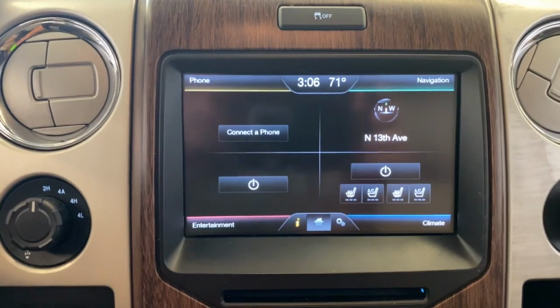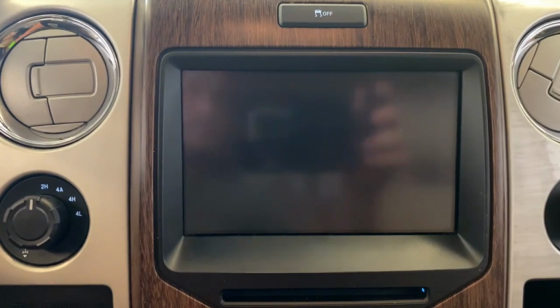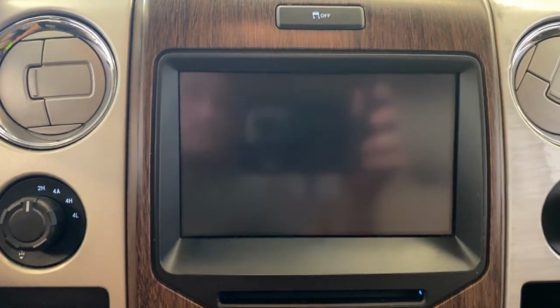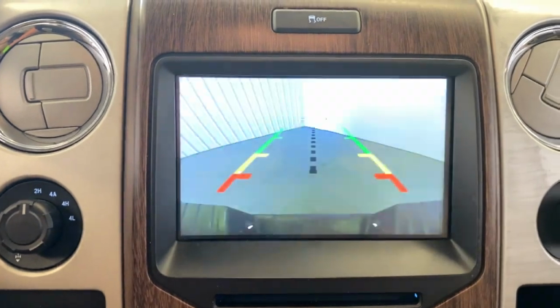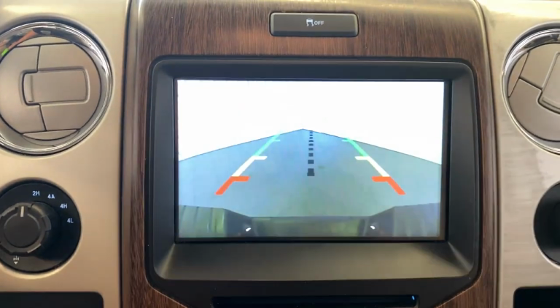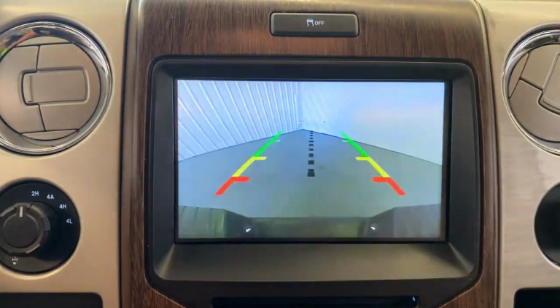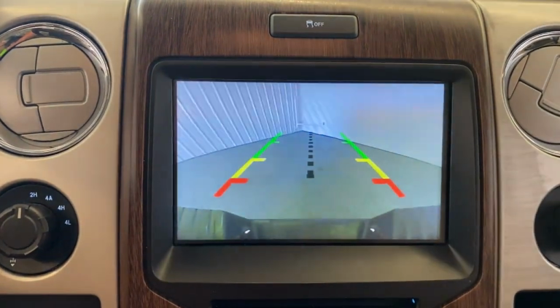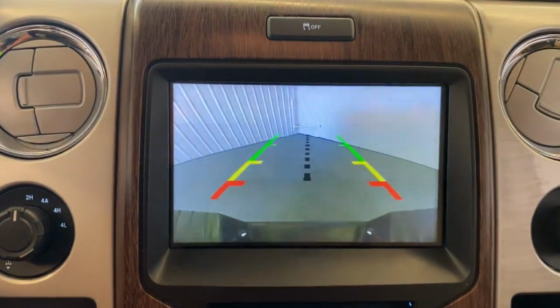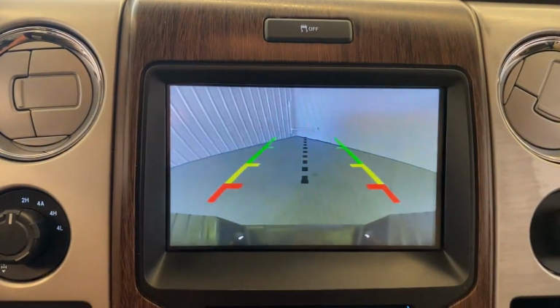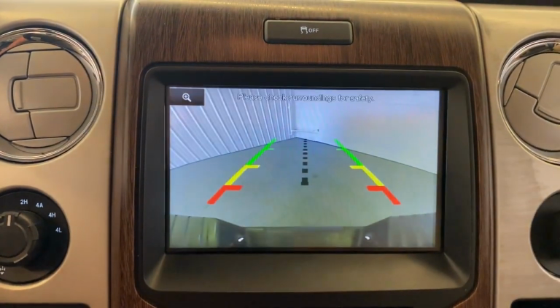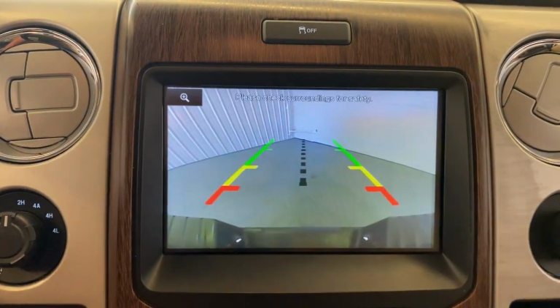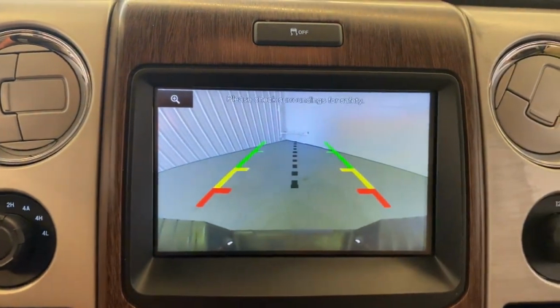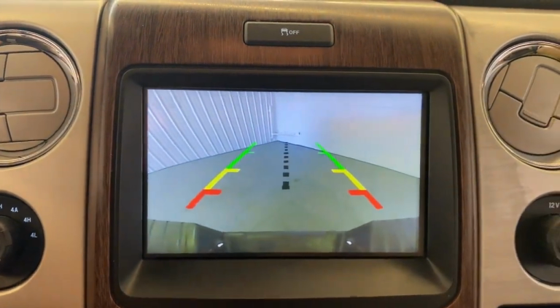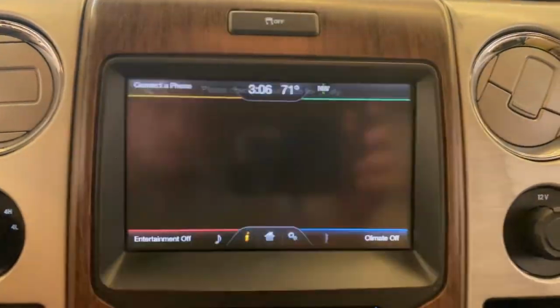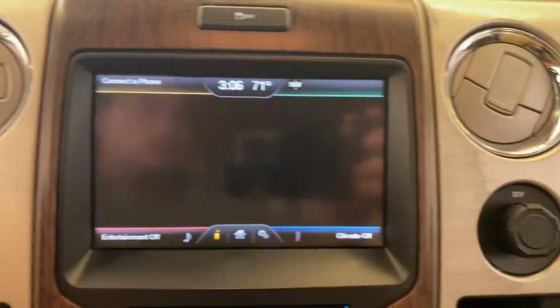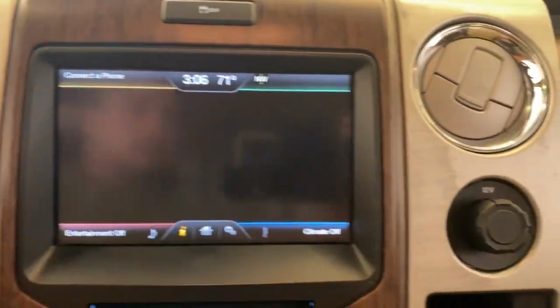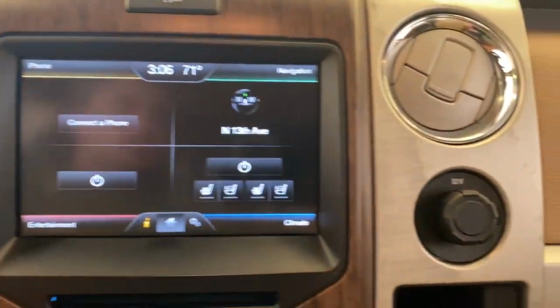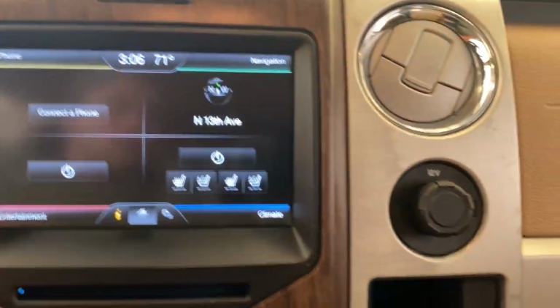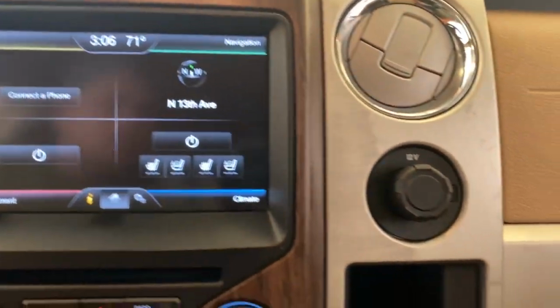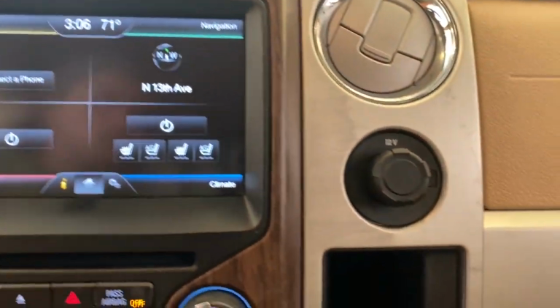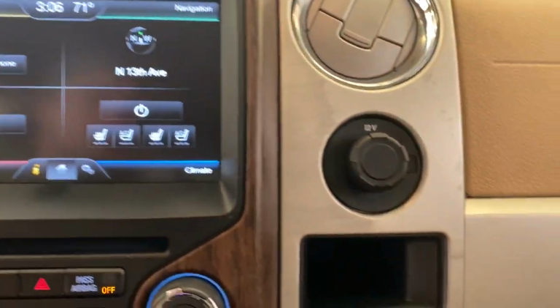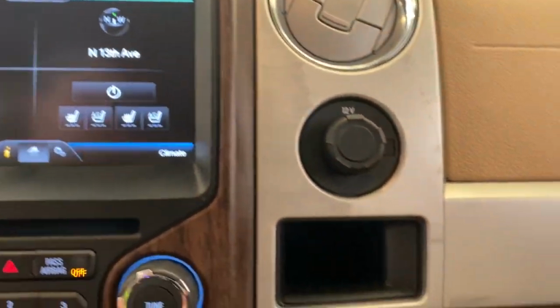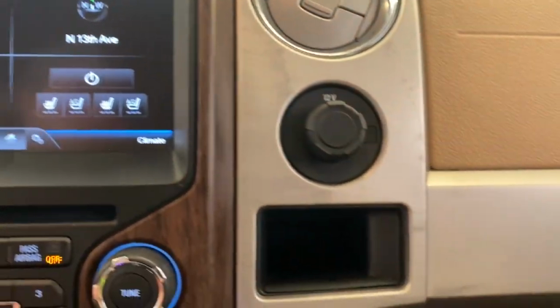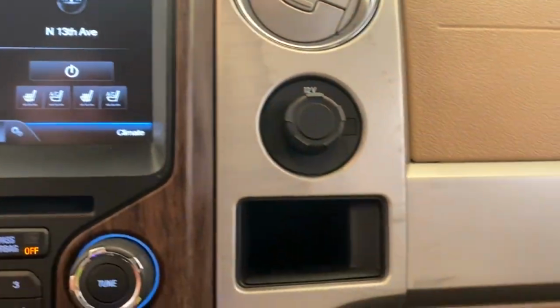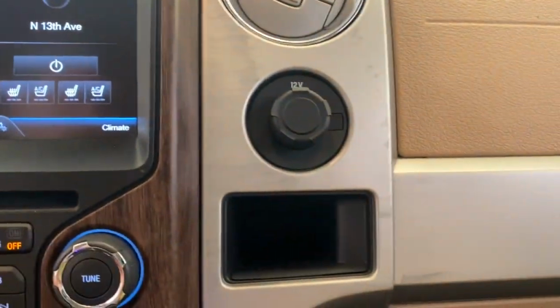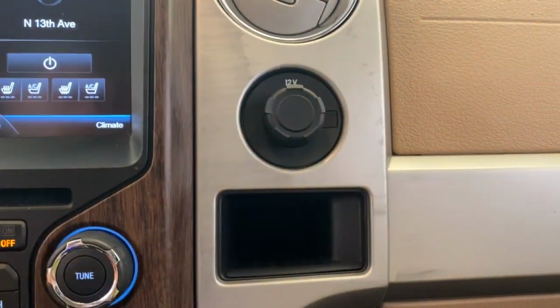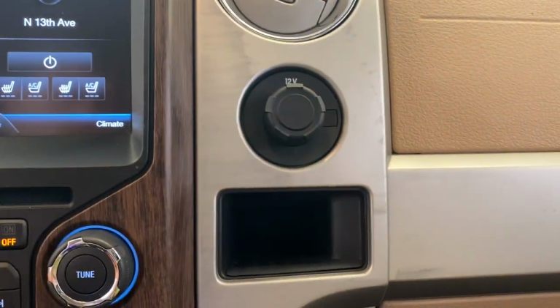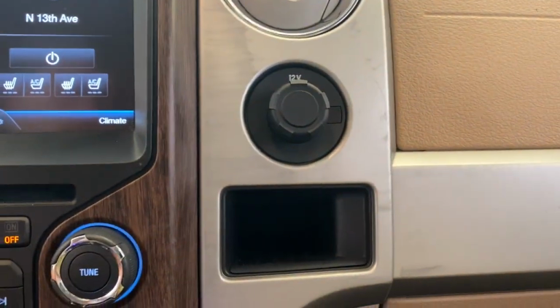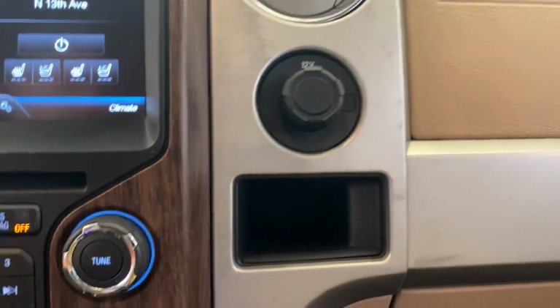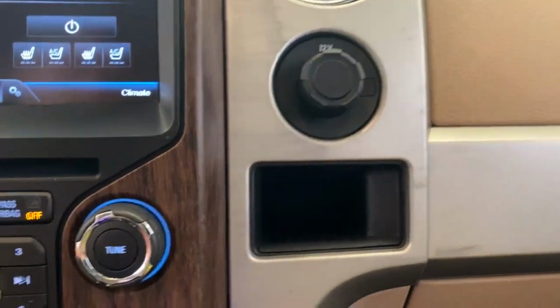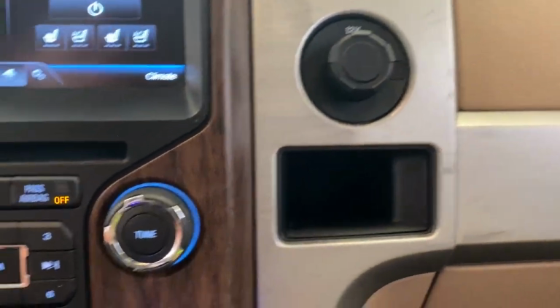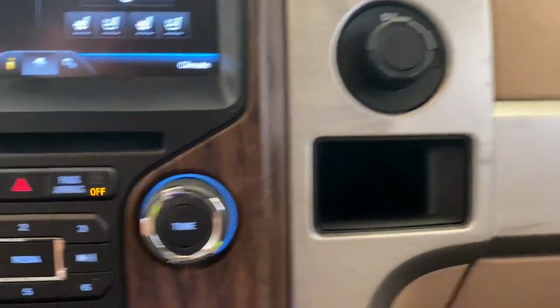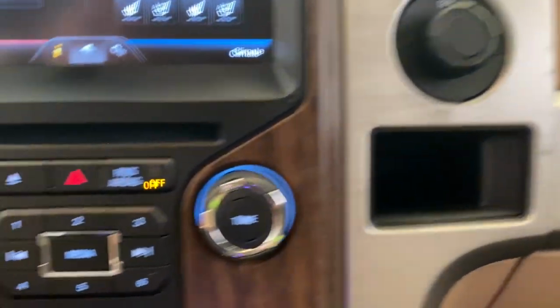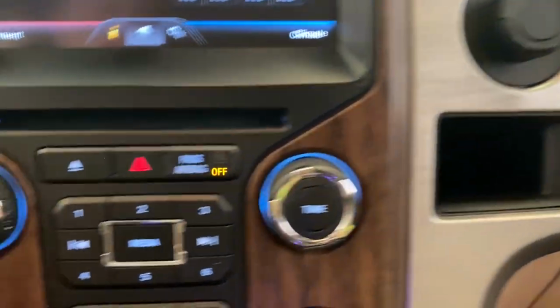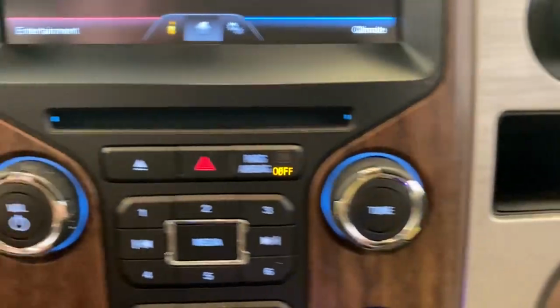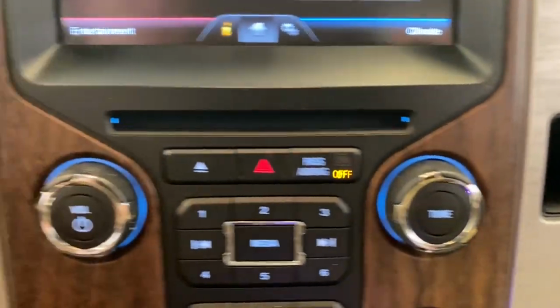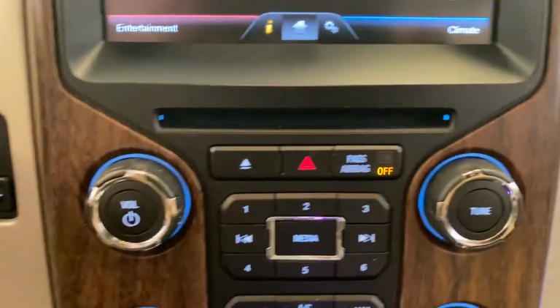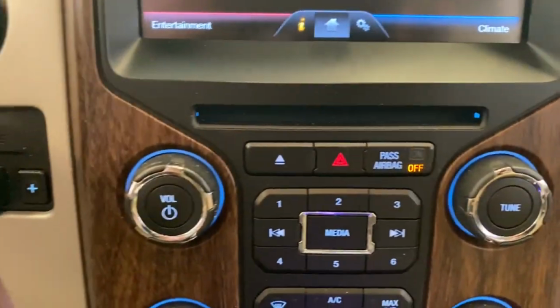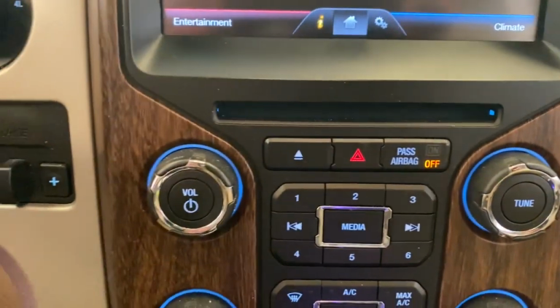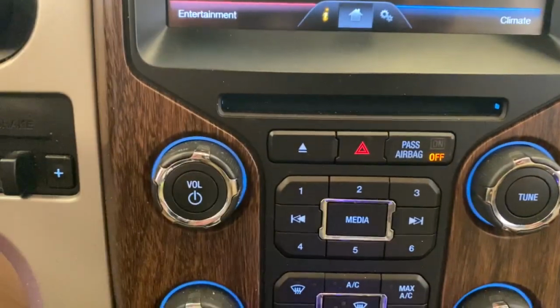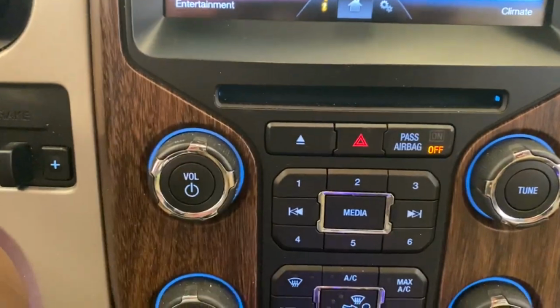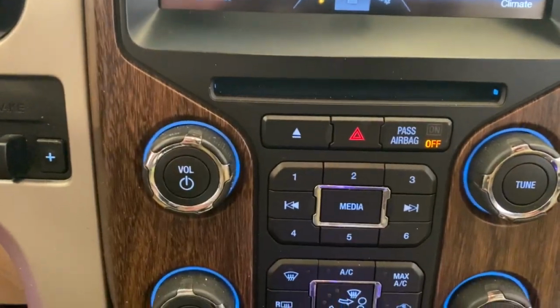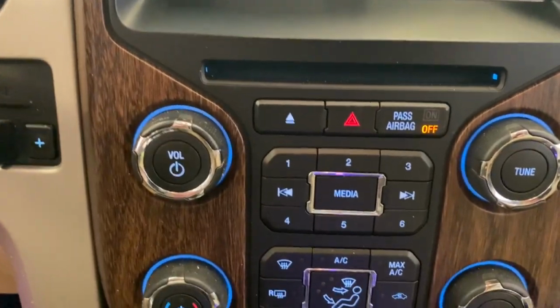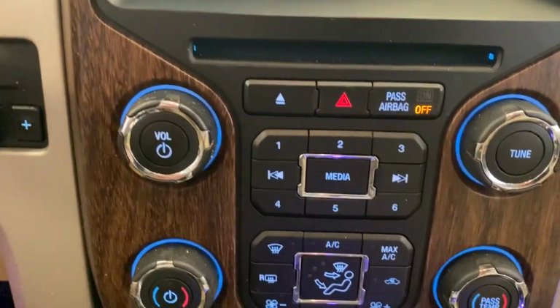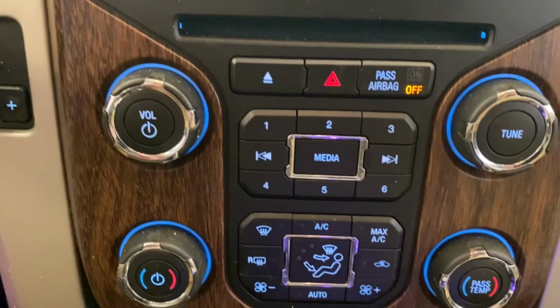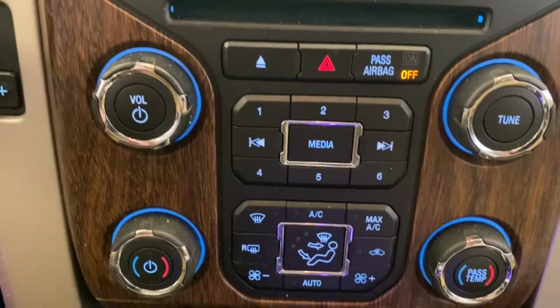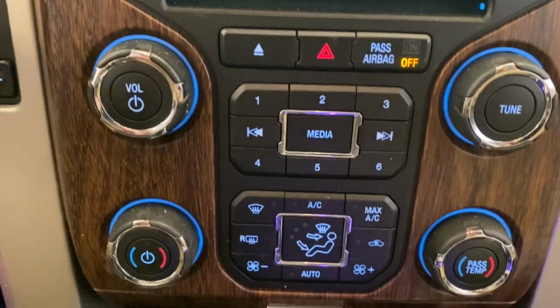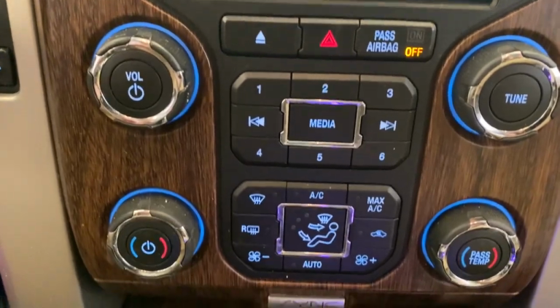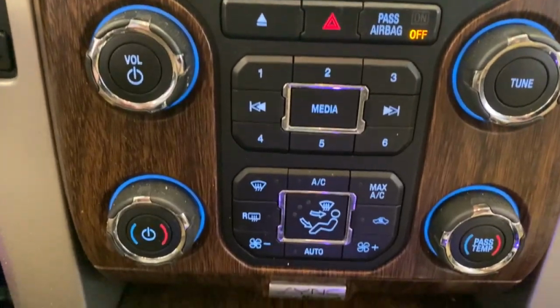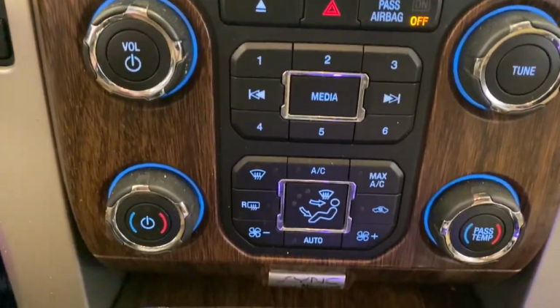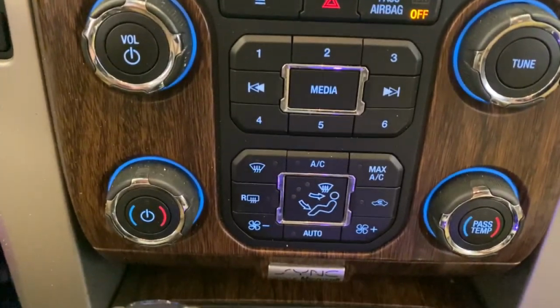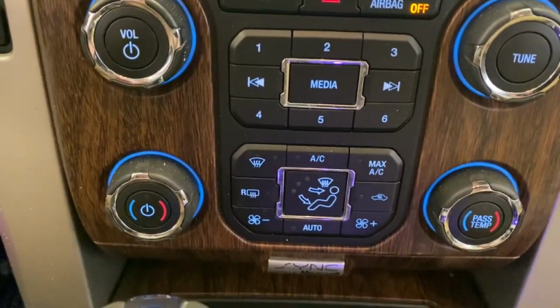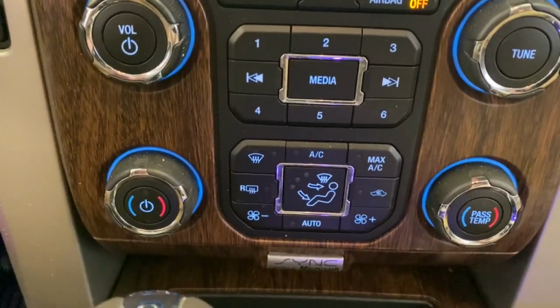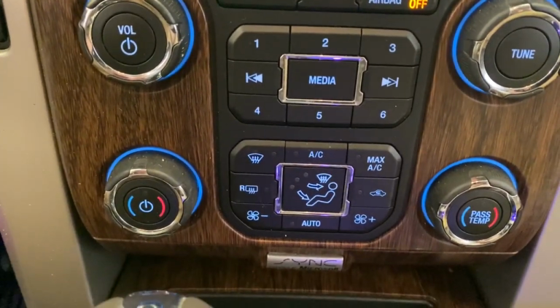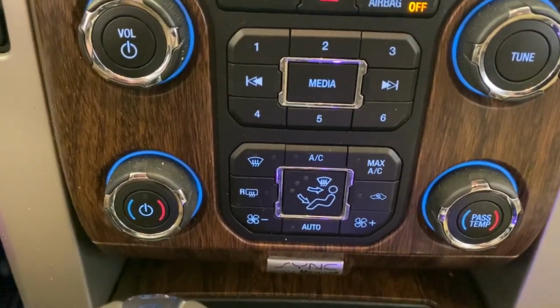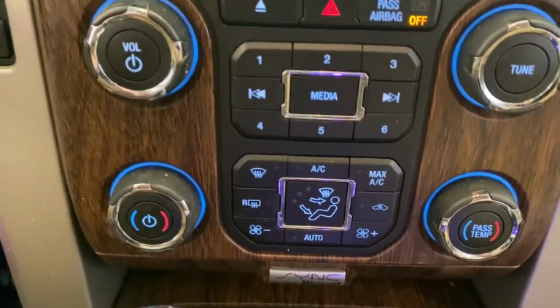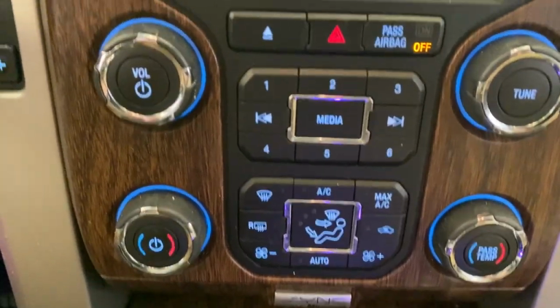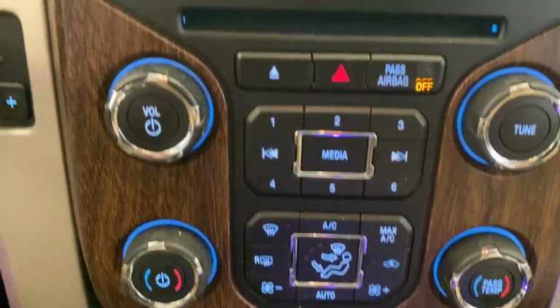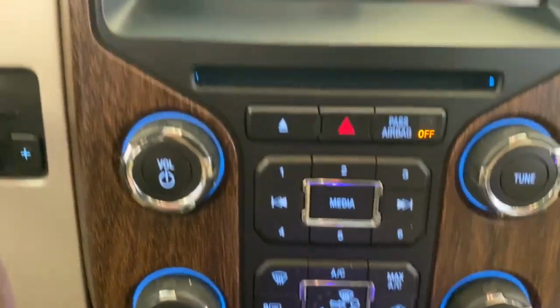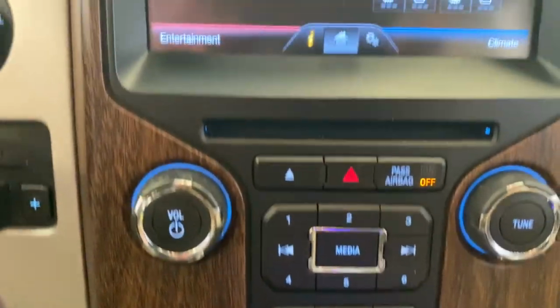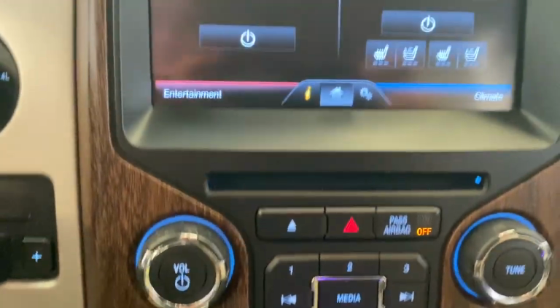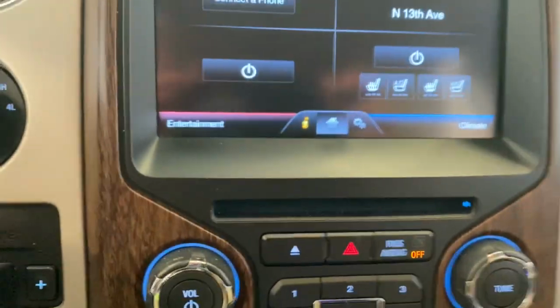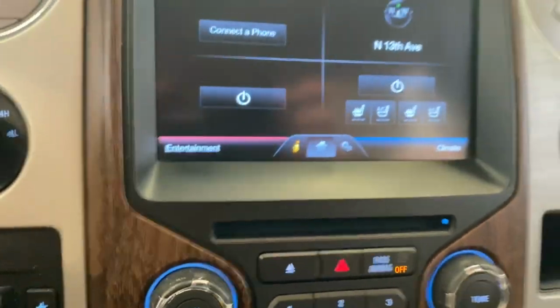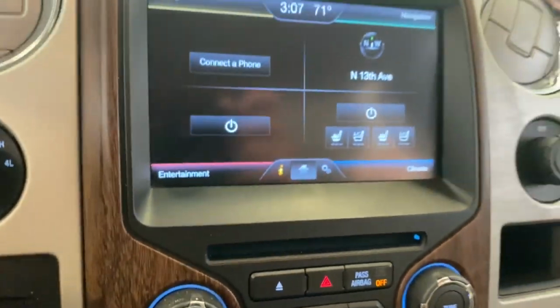Electronic stability control, seat memory, intermittent wipers, universal garage door opener, trip computer.